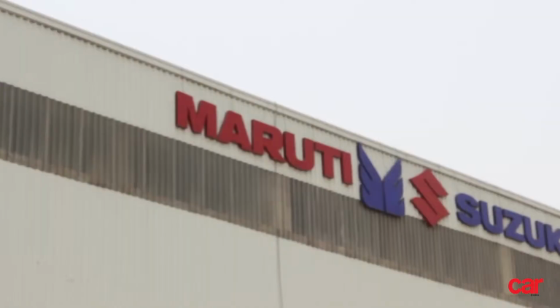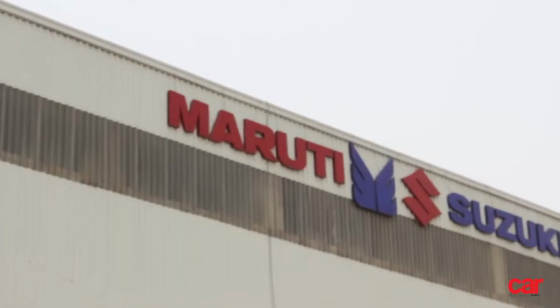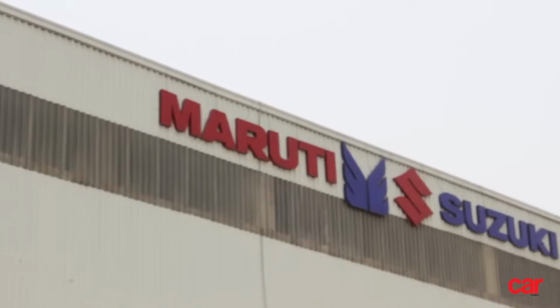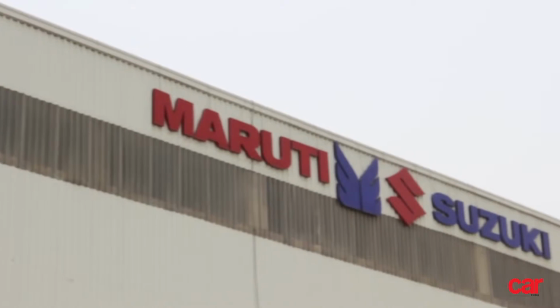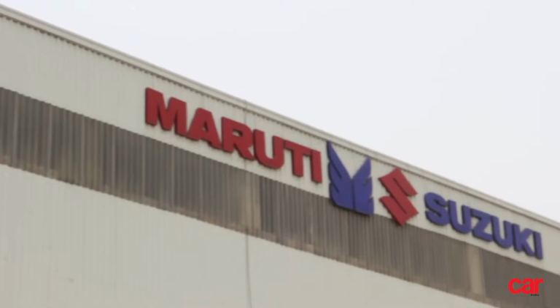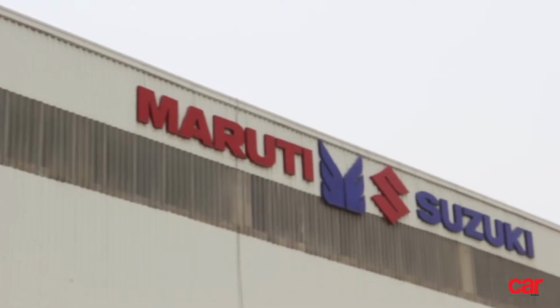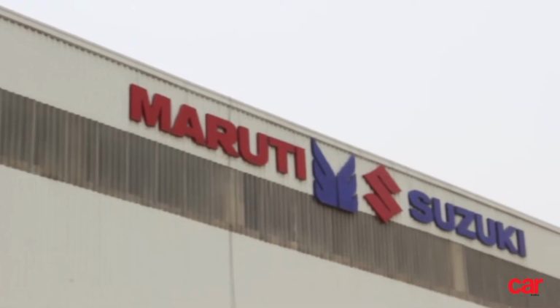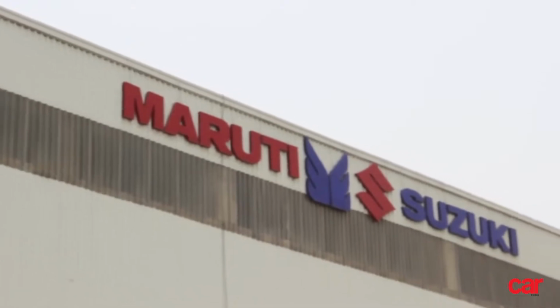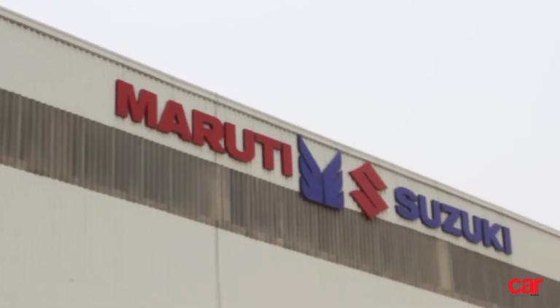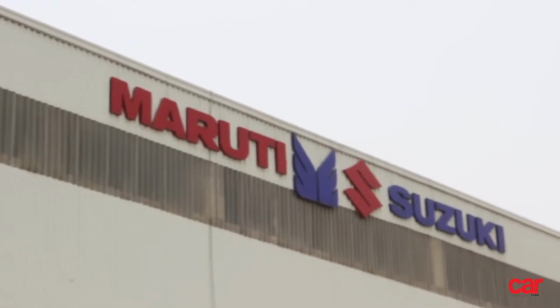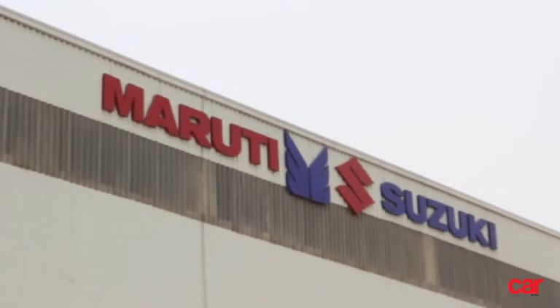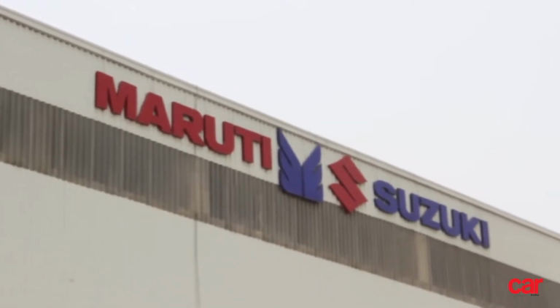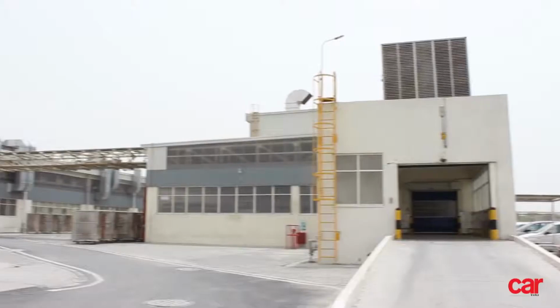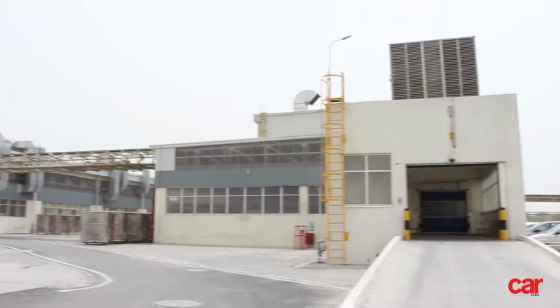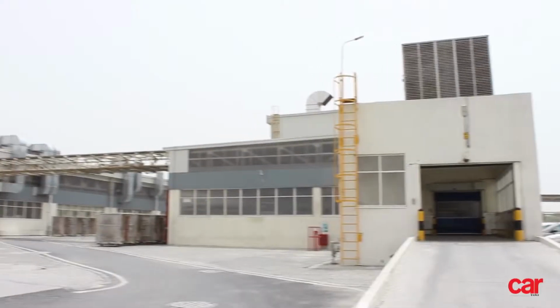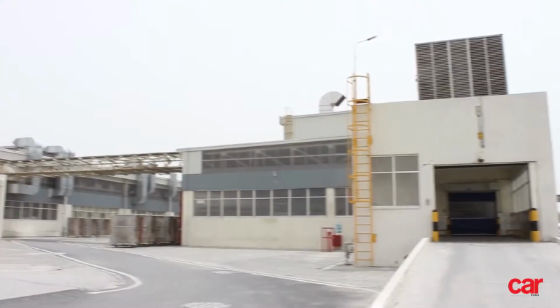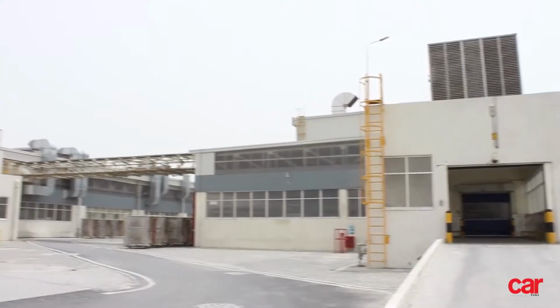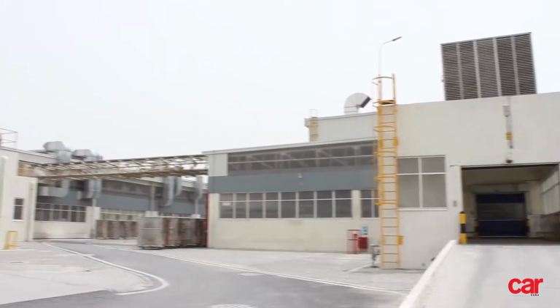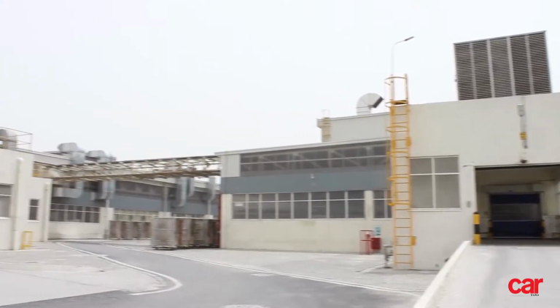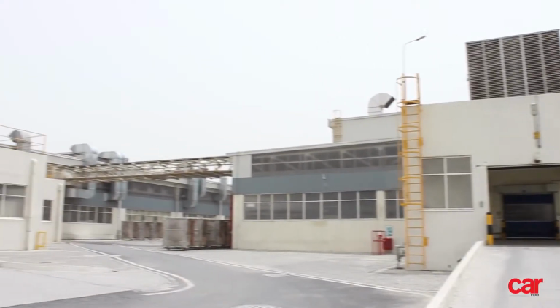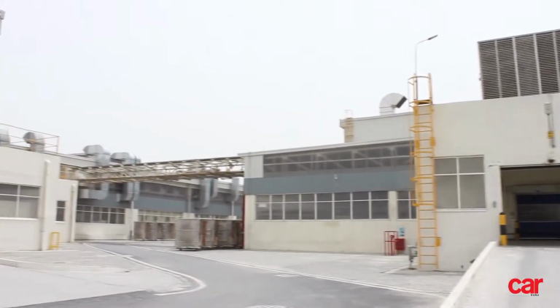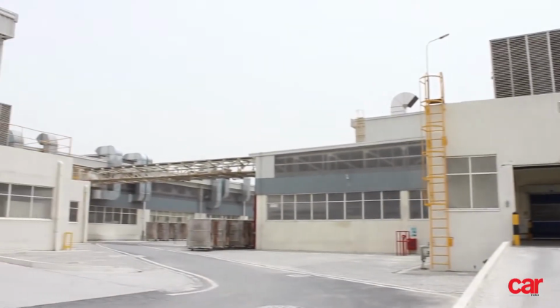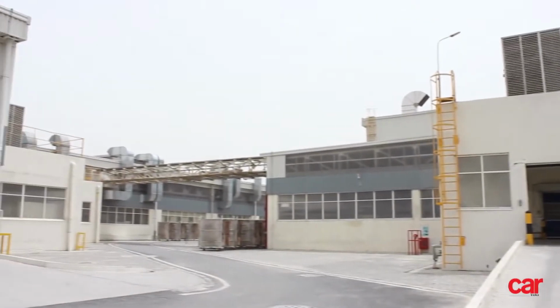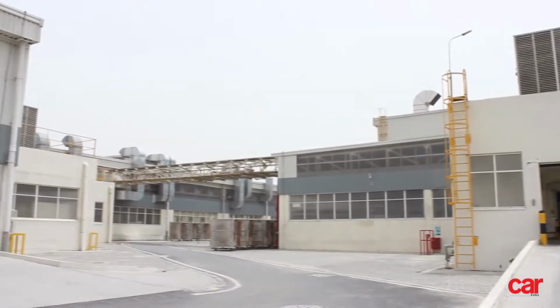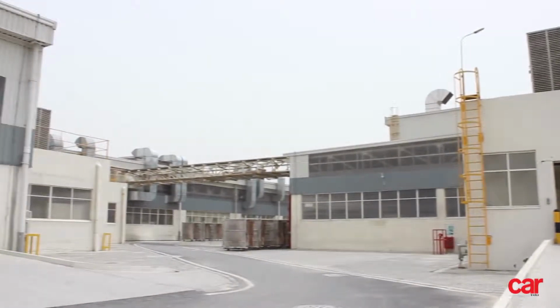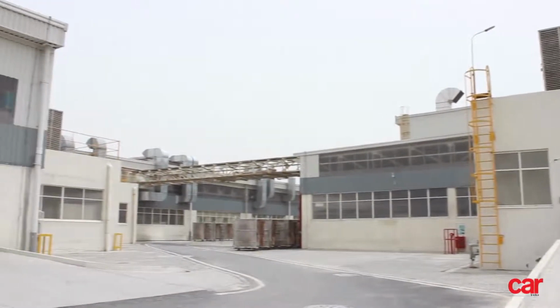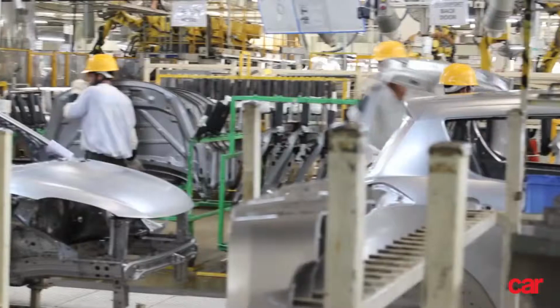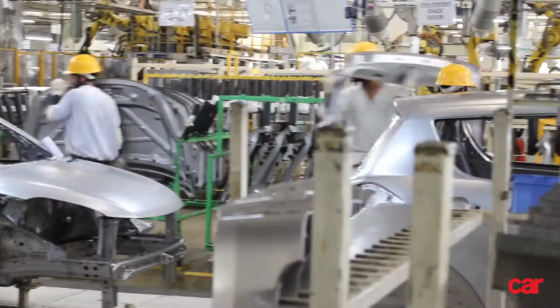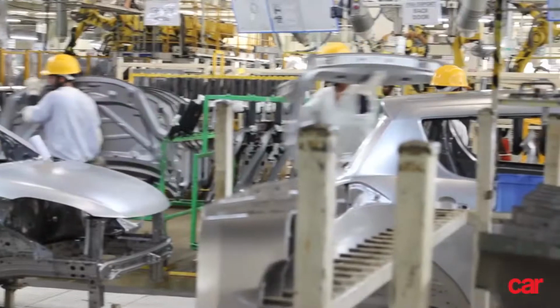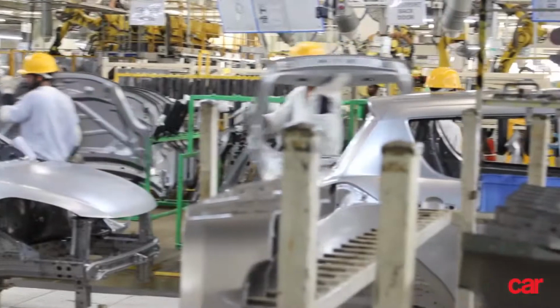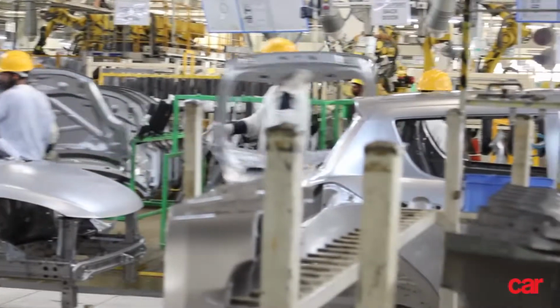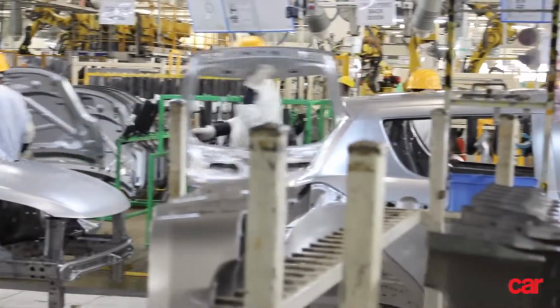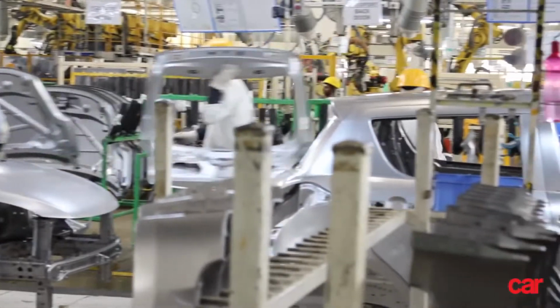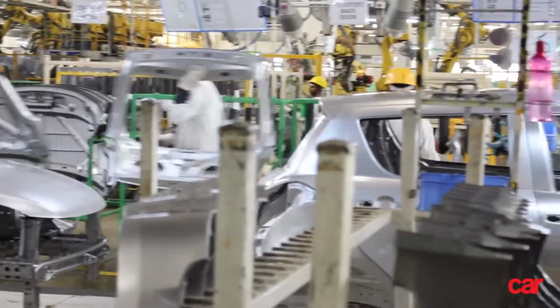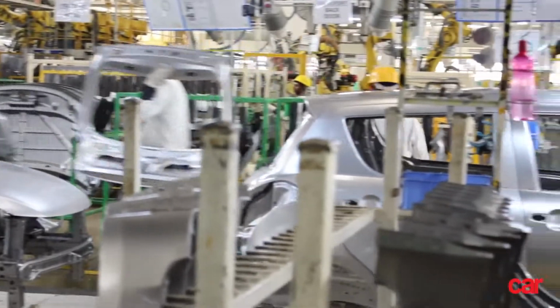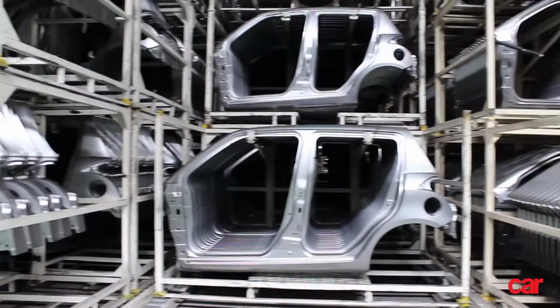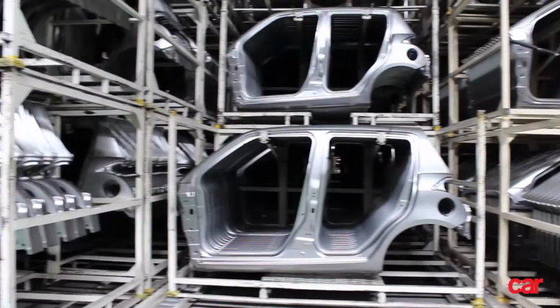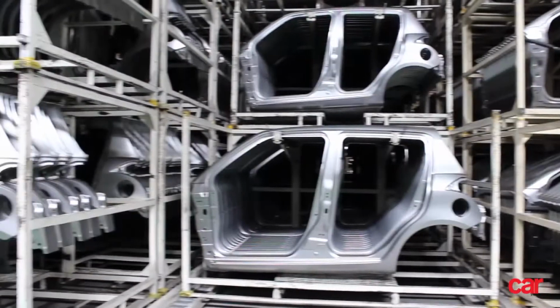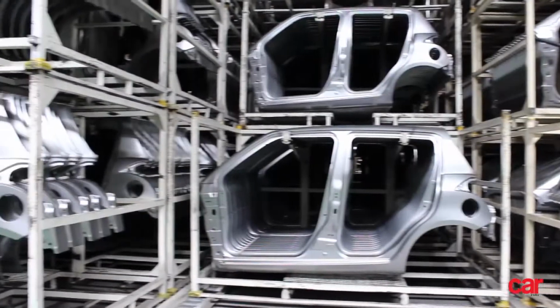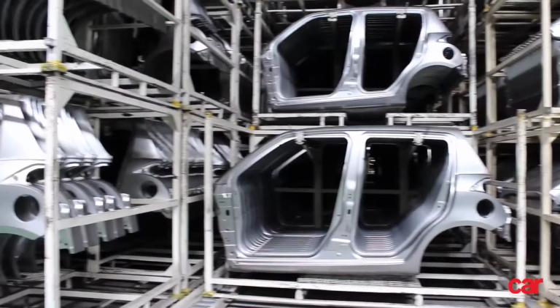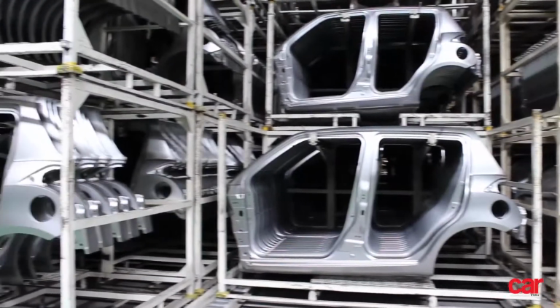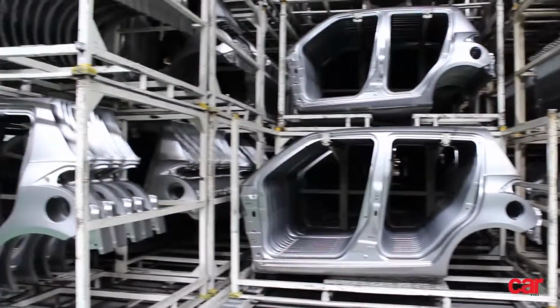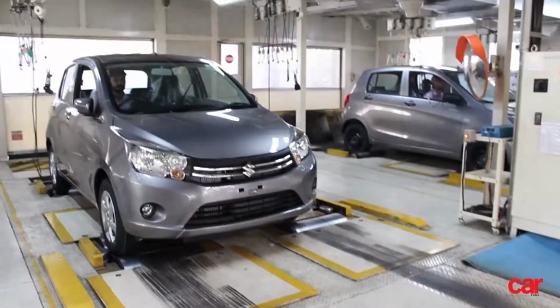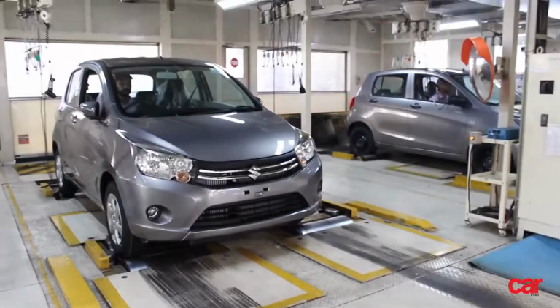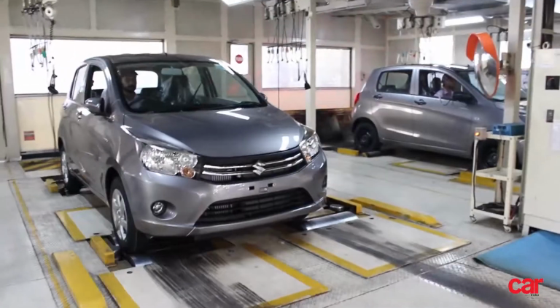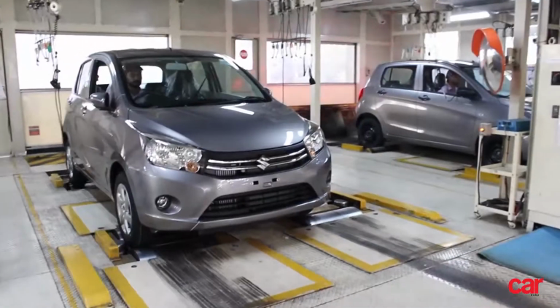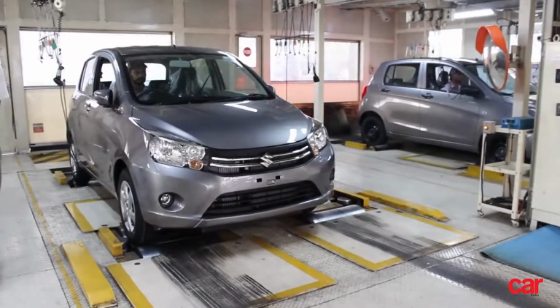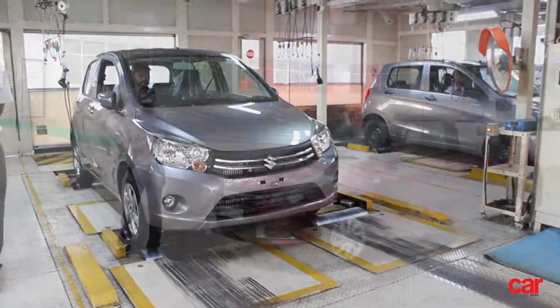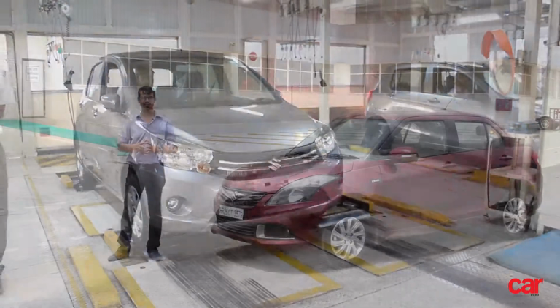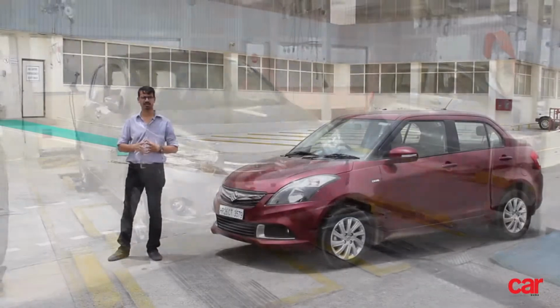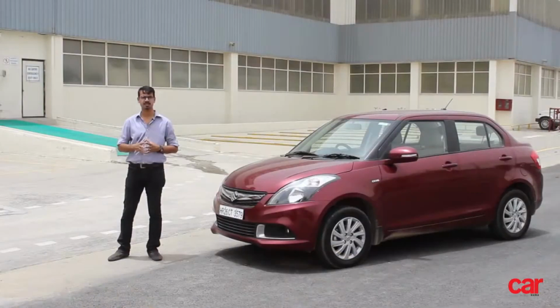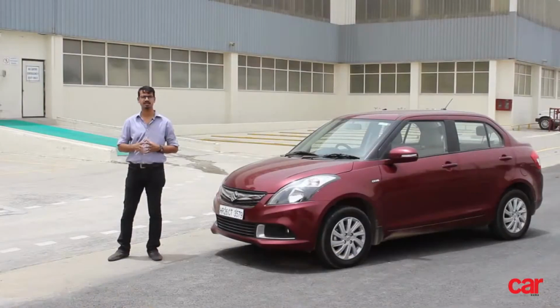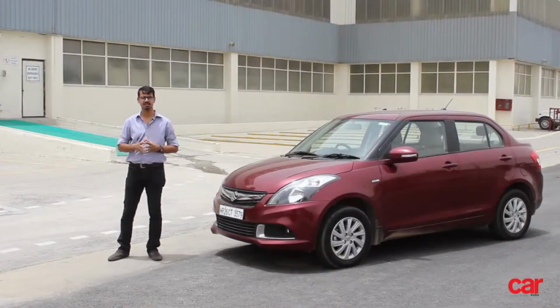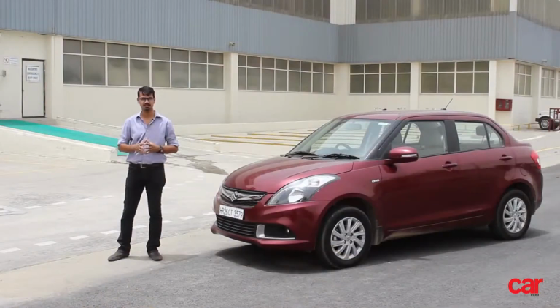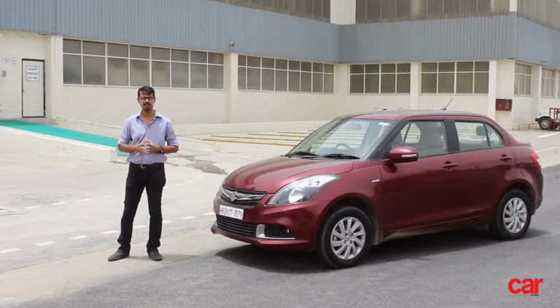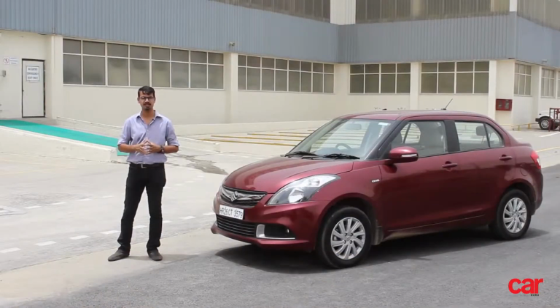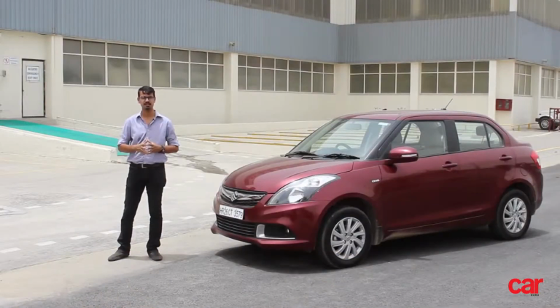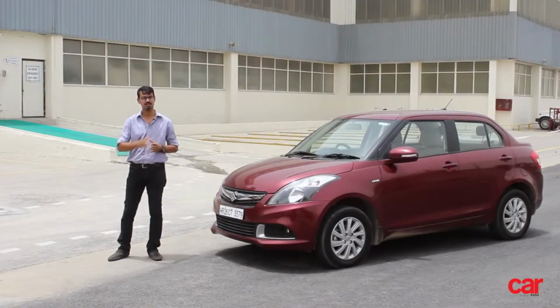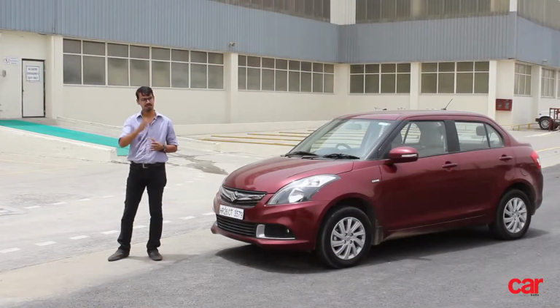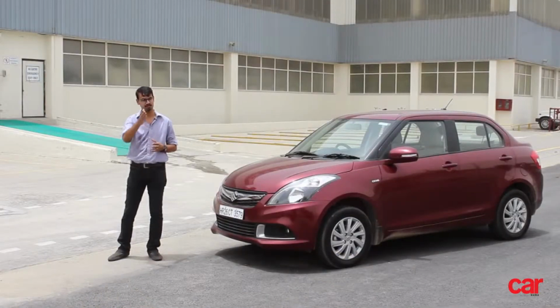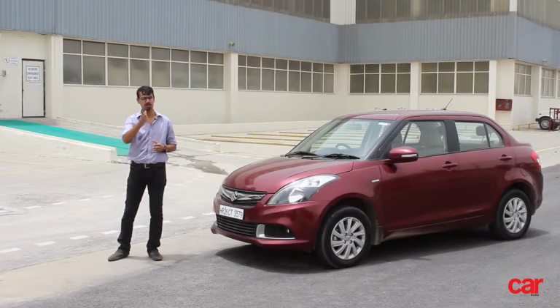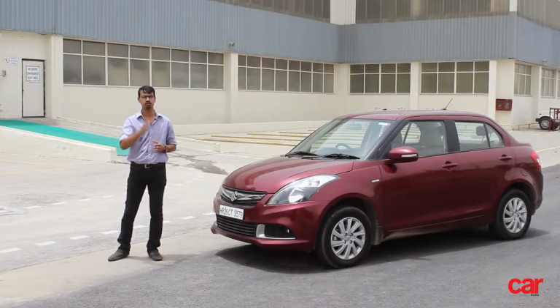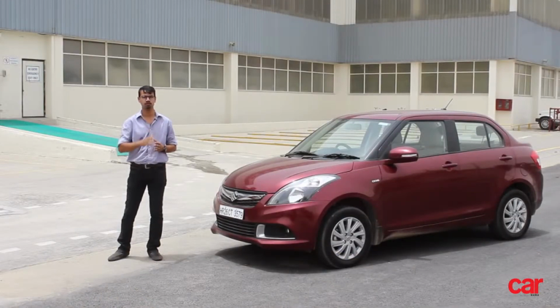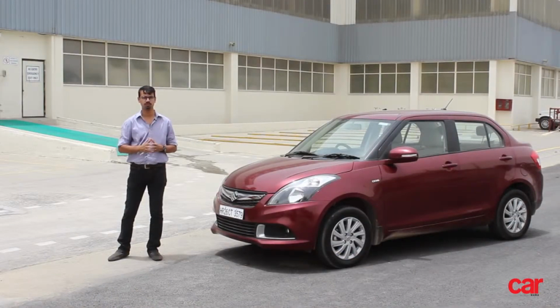We are here at the Maruti Suzuki plant in Manesar today to show you how Maruti manufactures convenience for you.